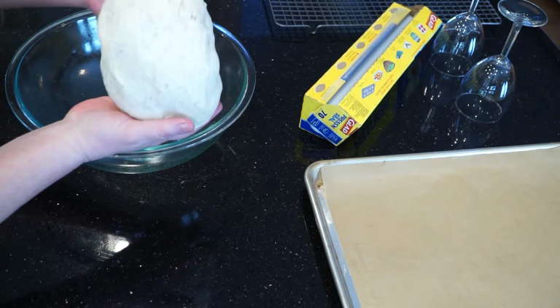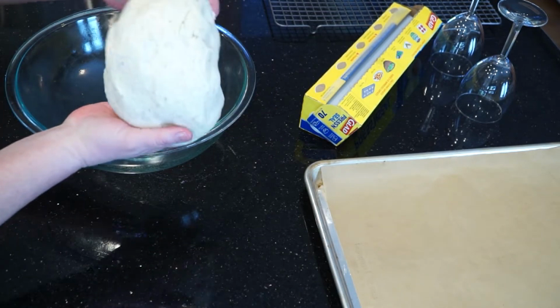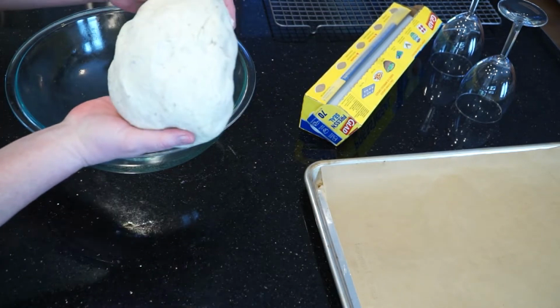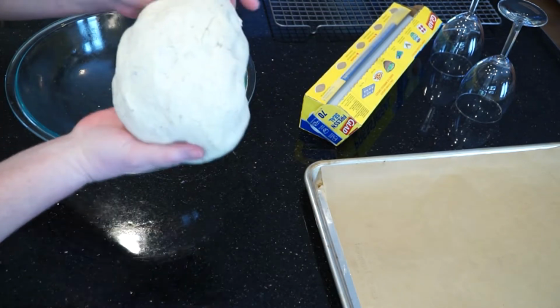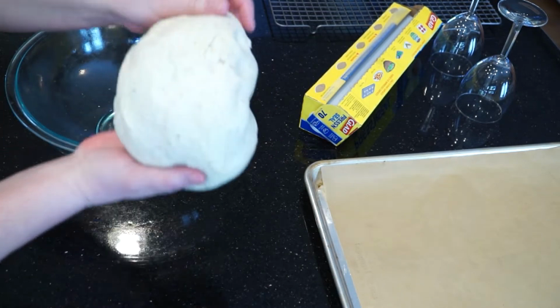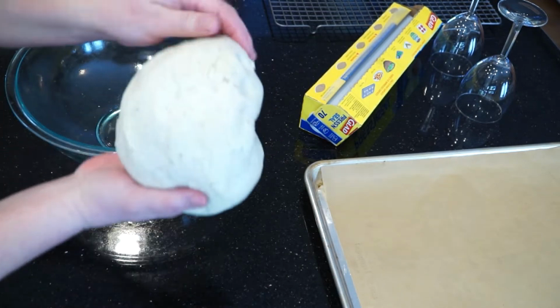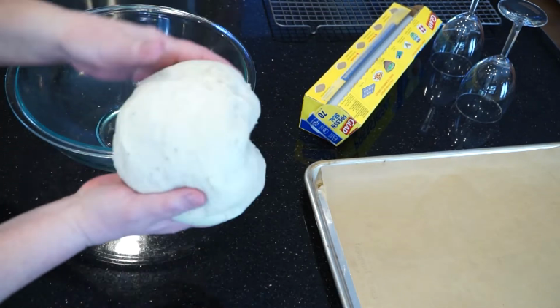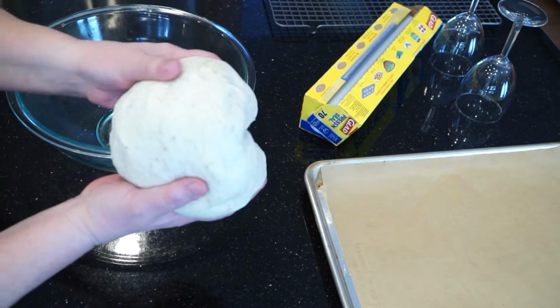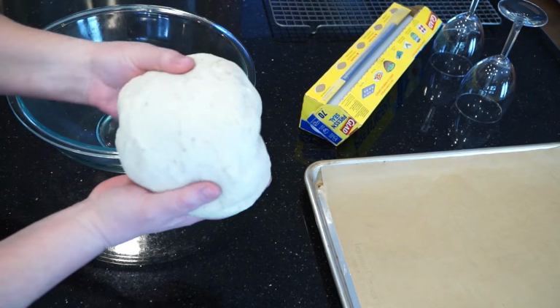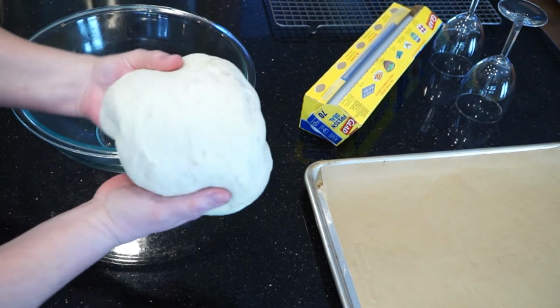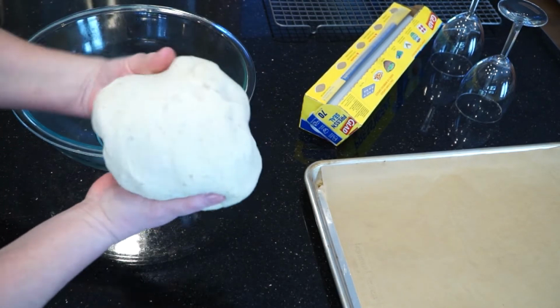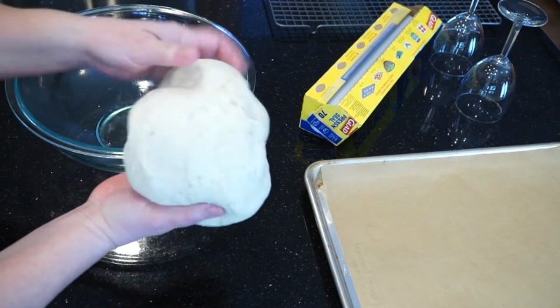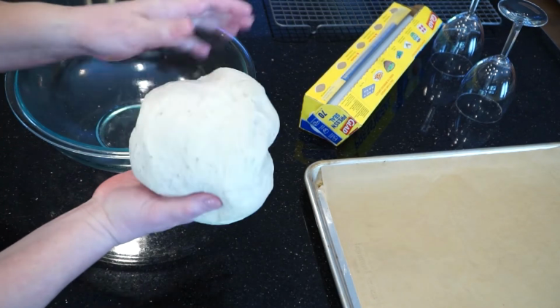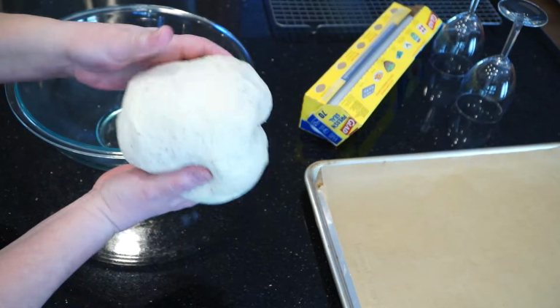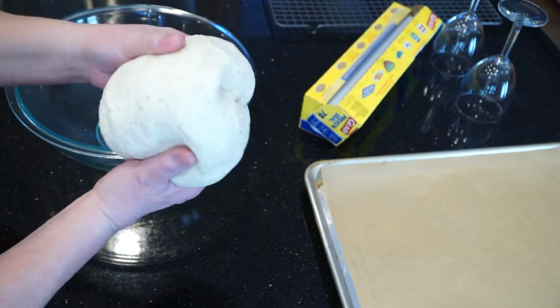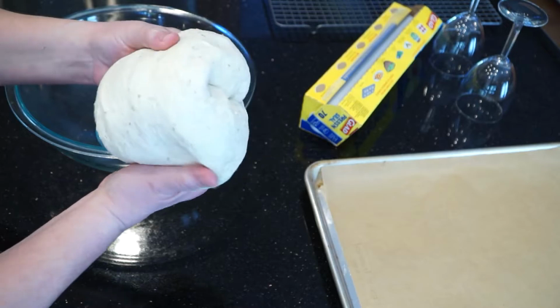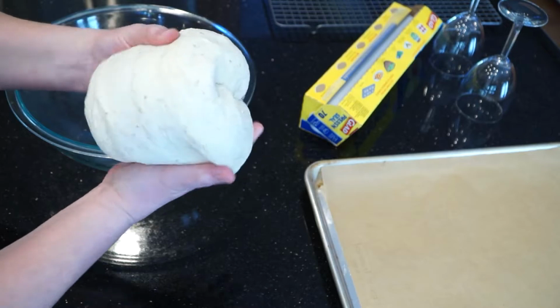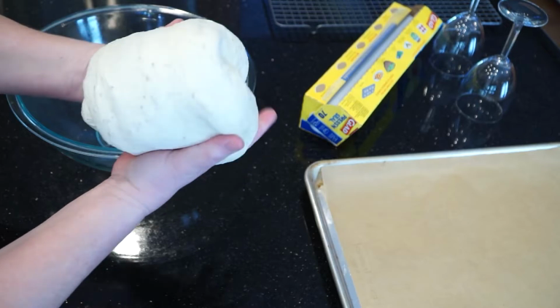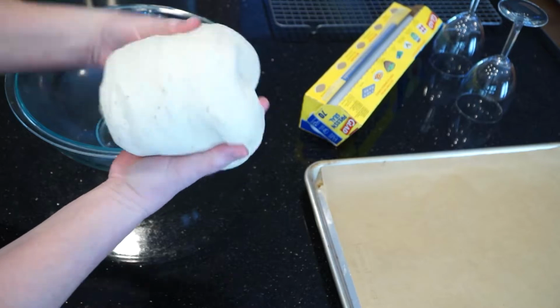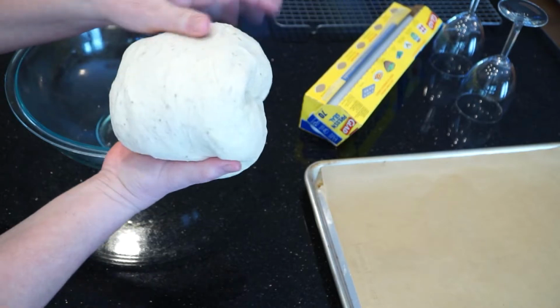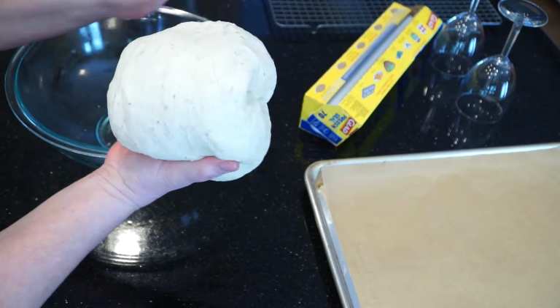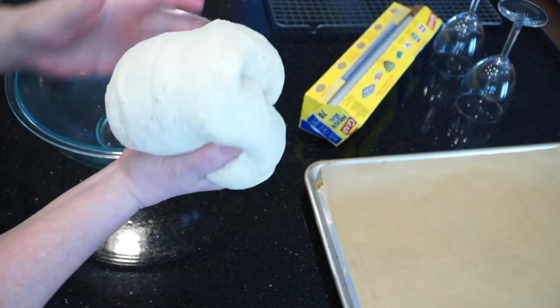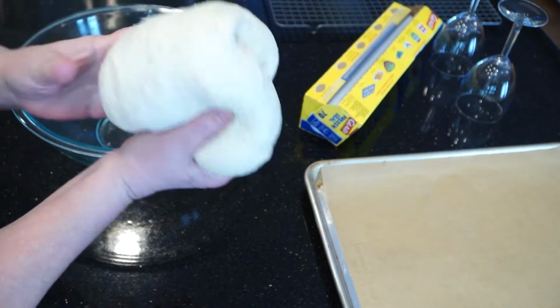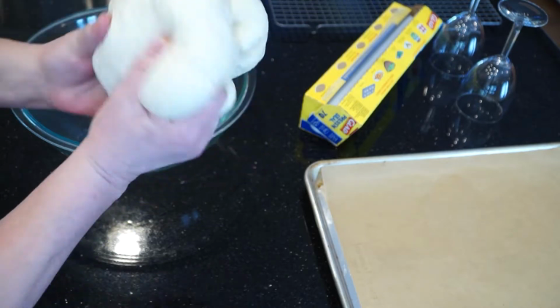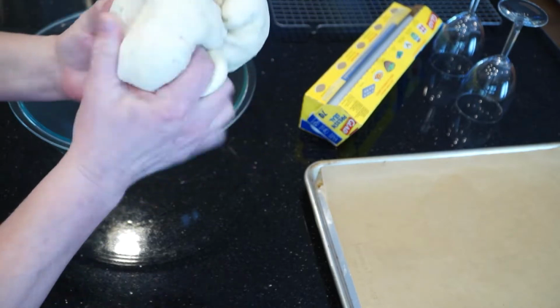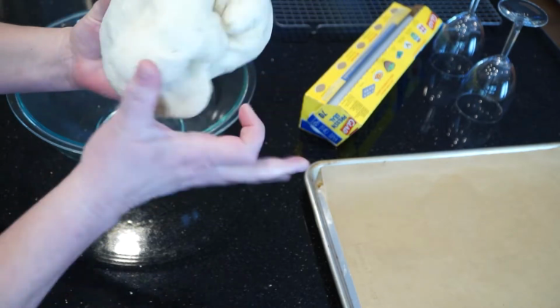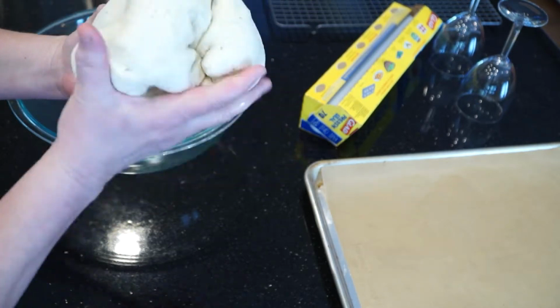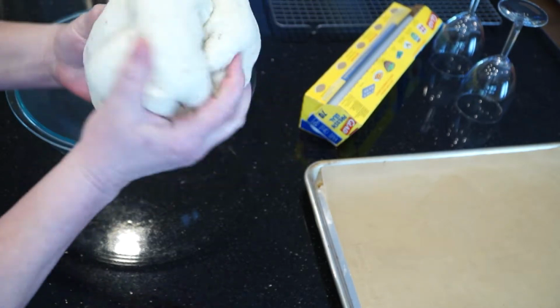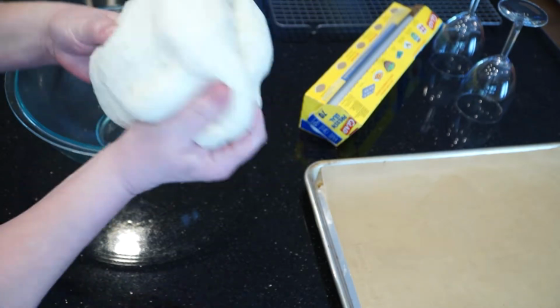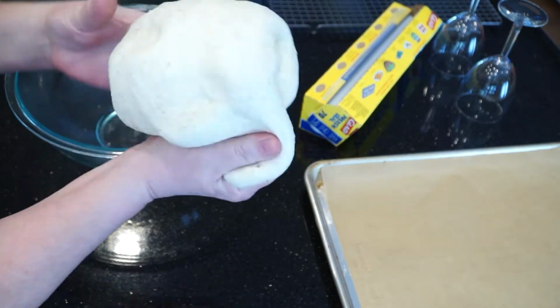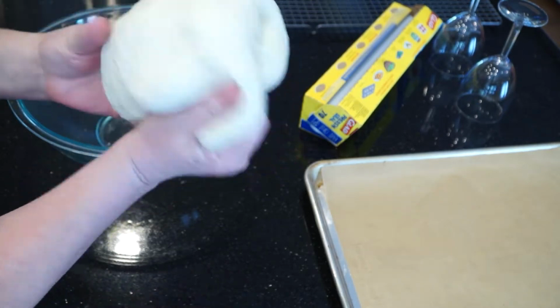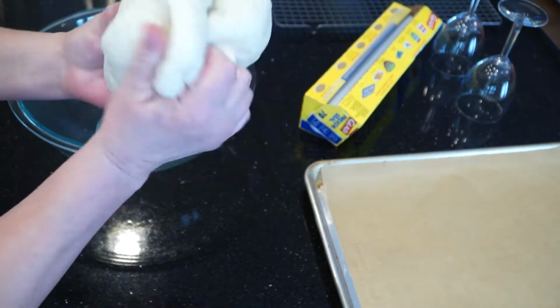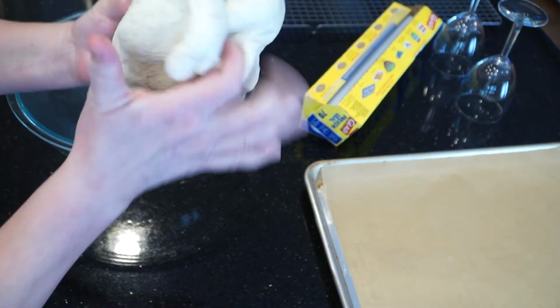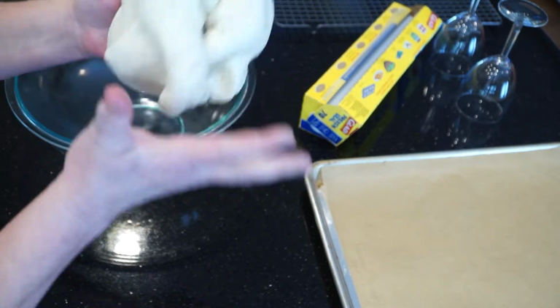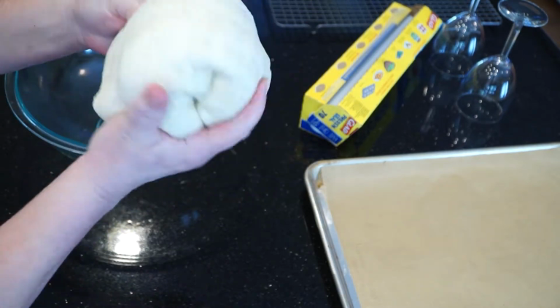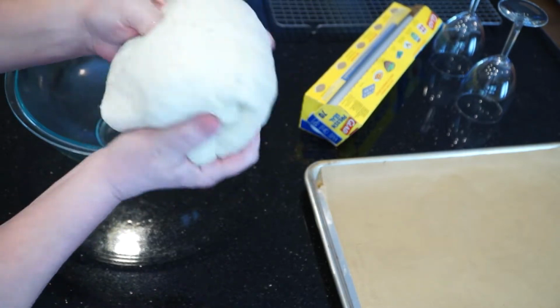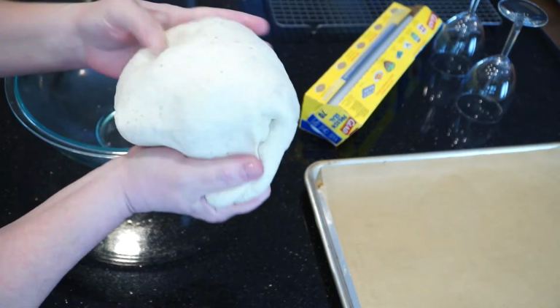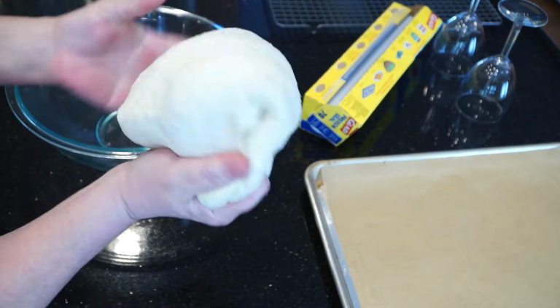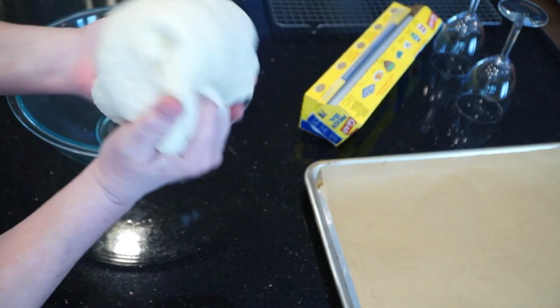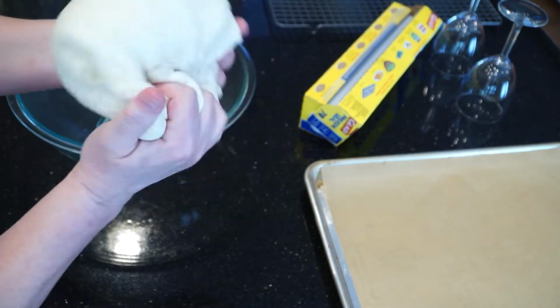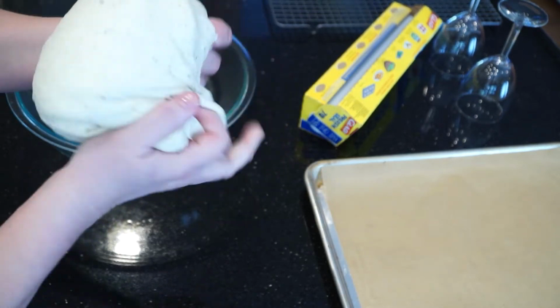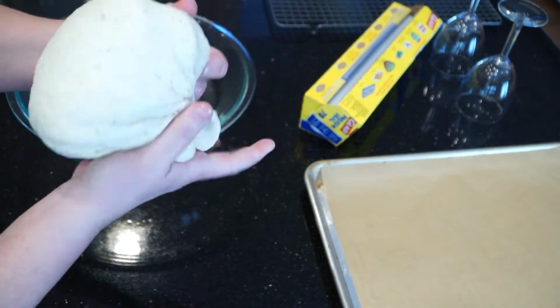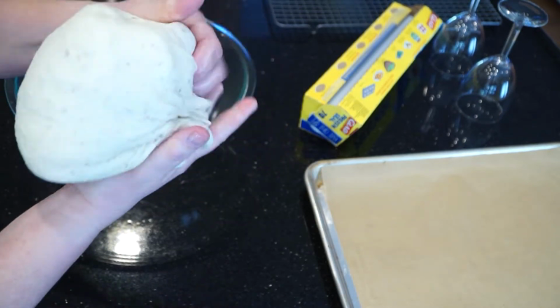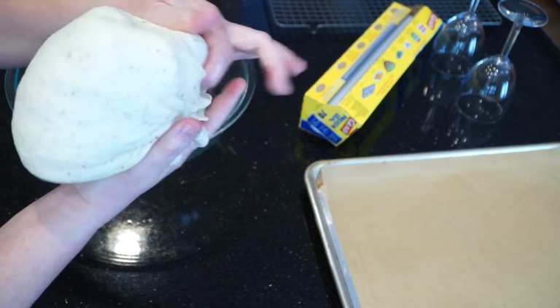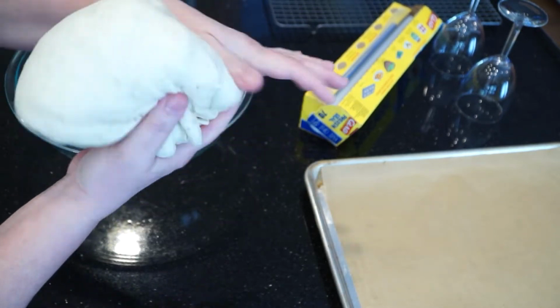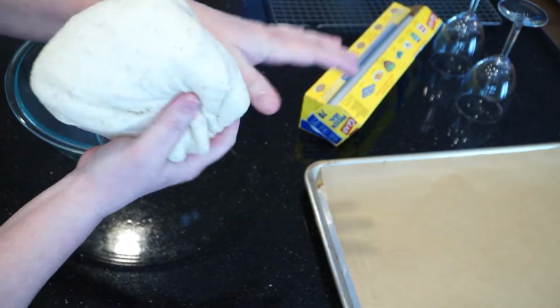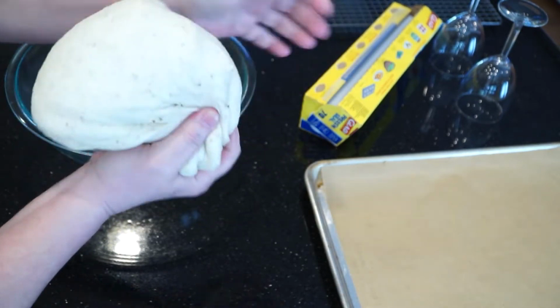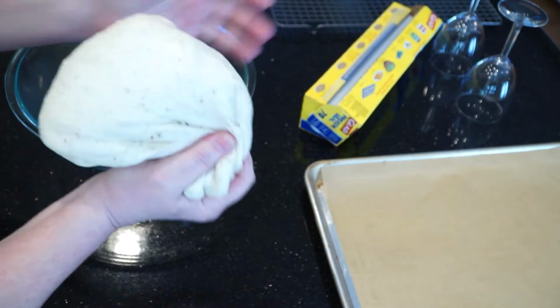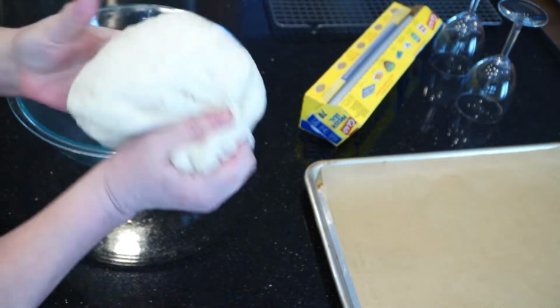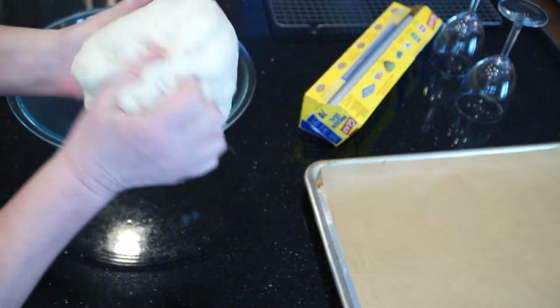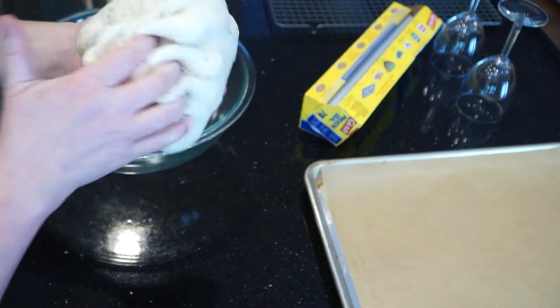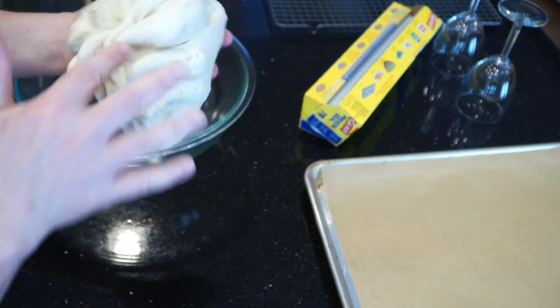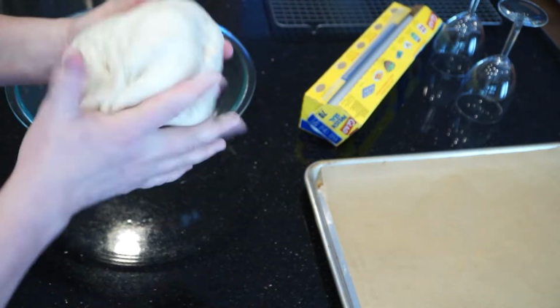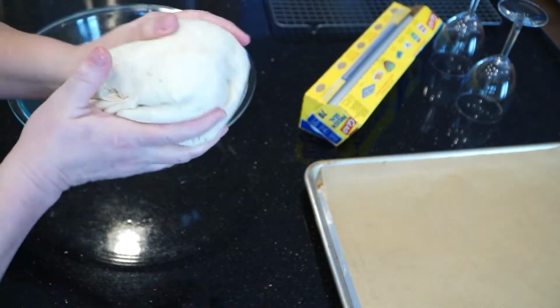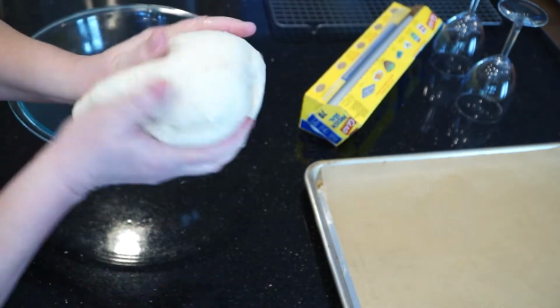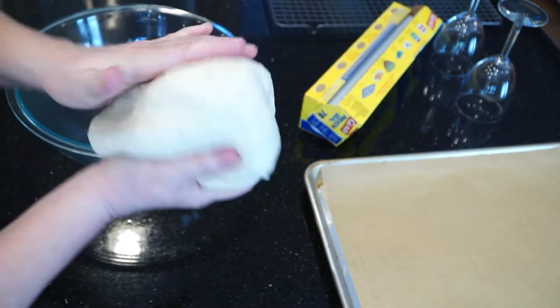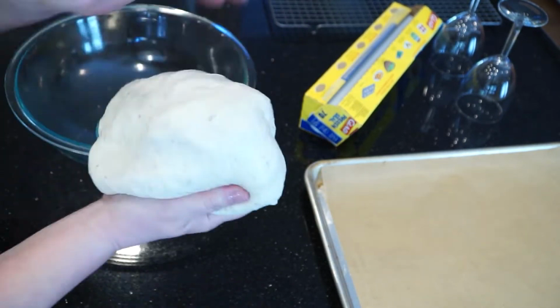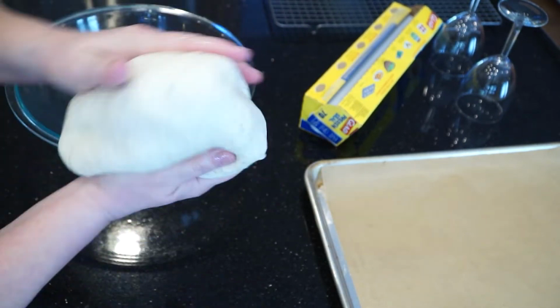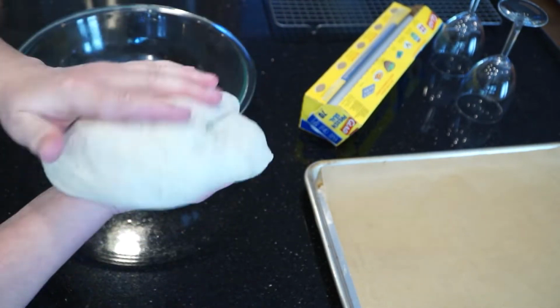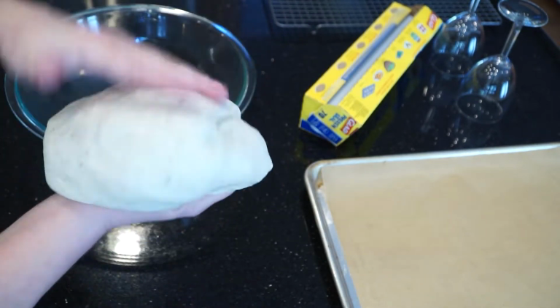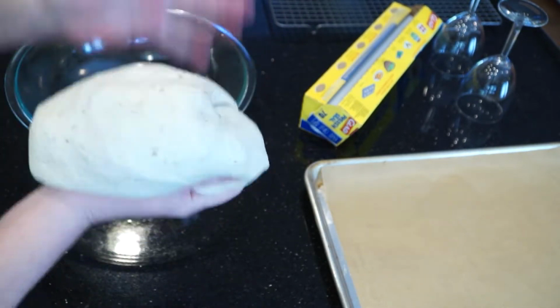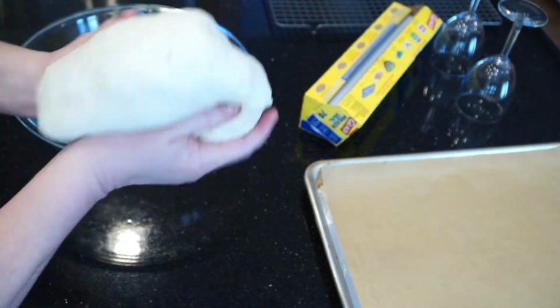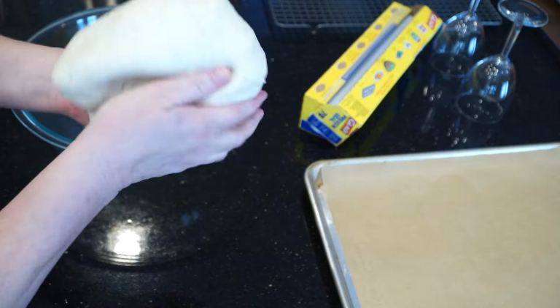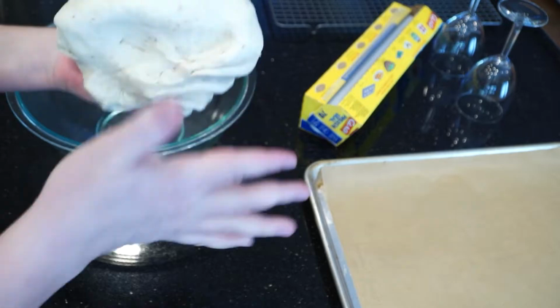Accidents happen, even to experienced cooks, so keep your potholders away from your stovetop.